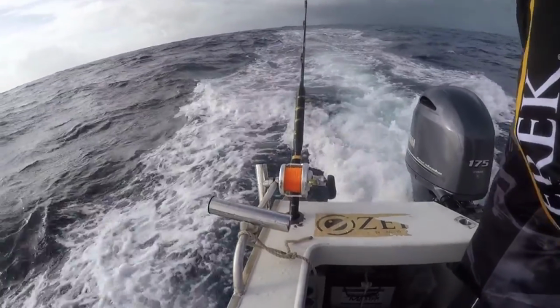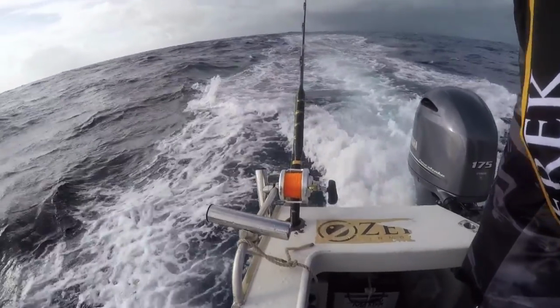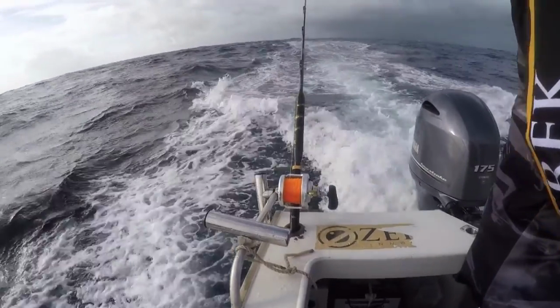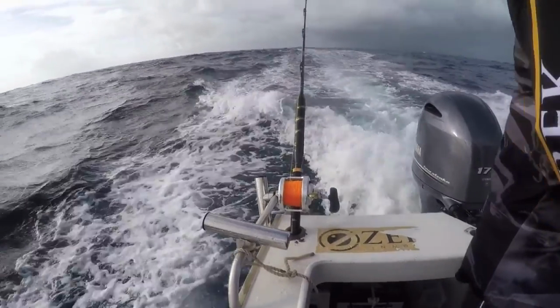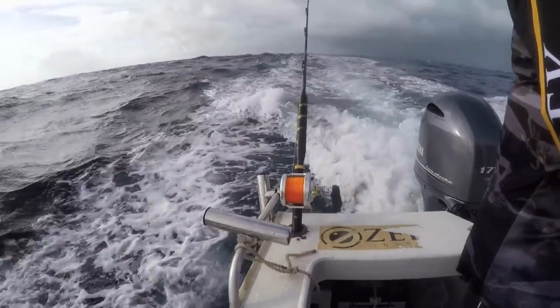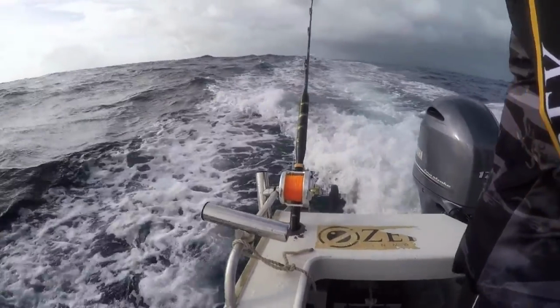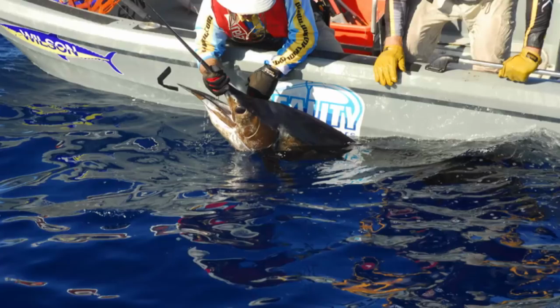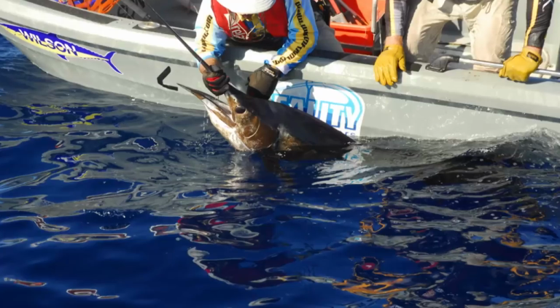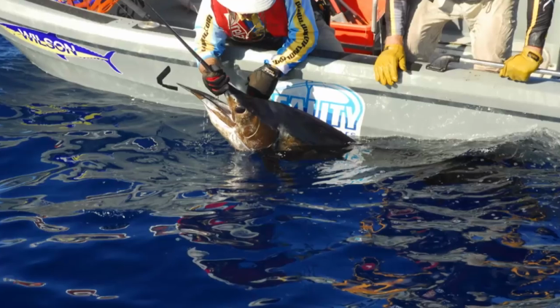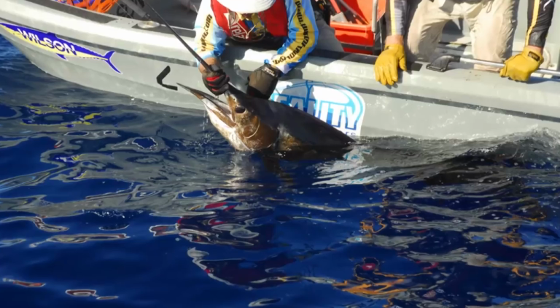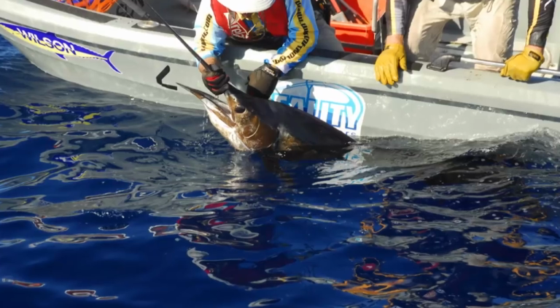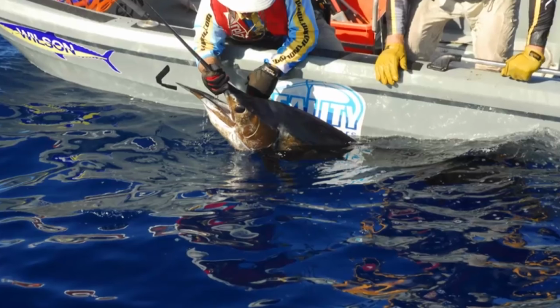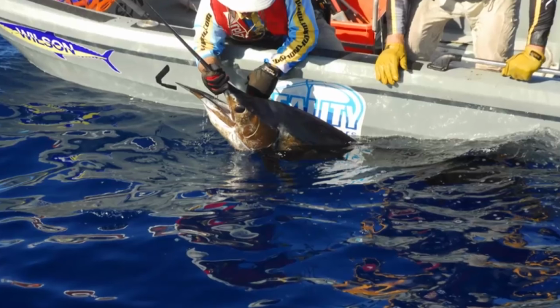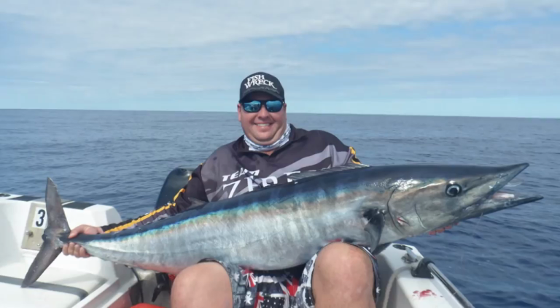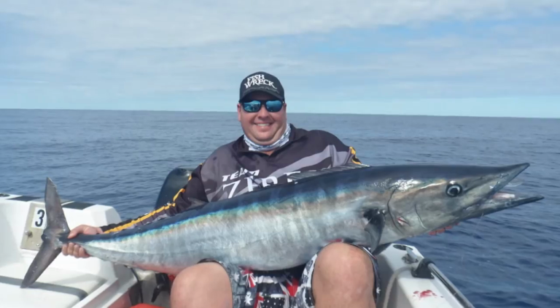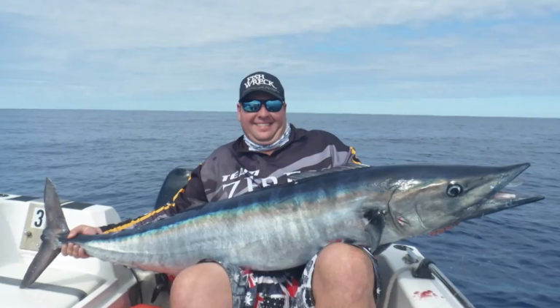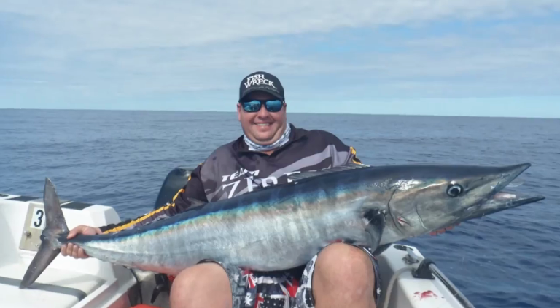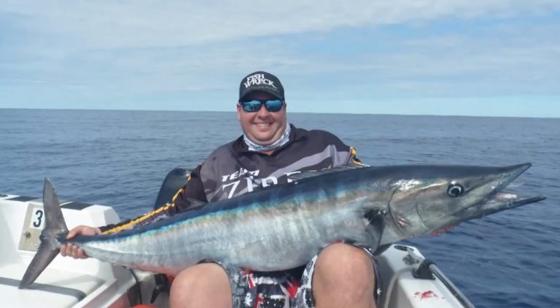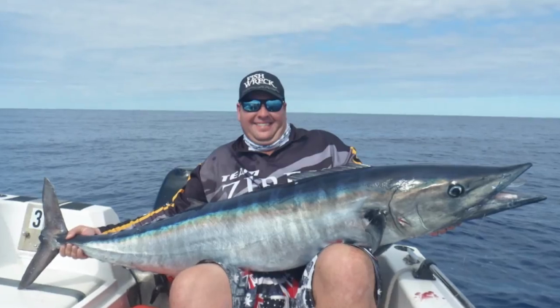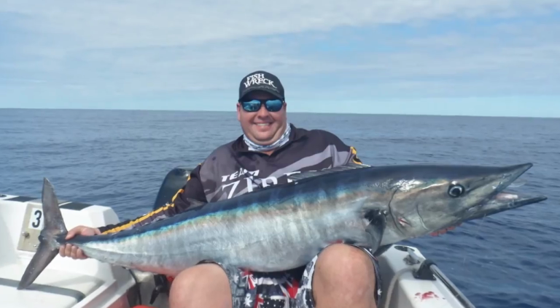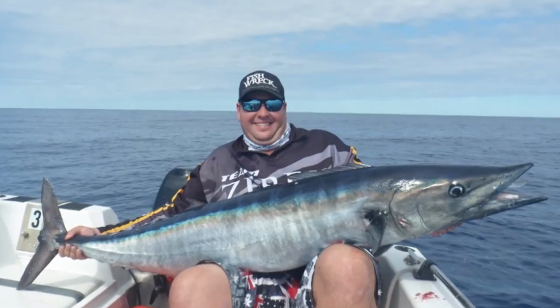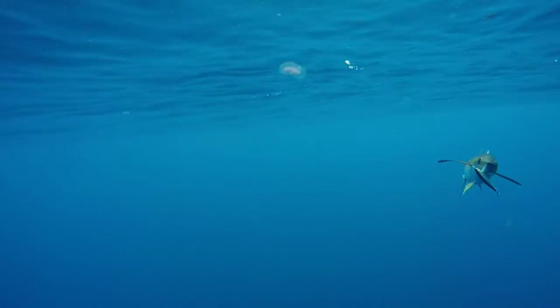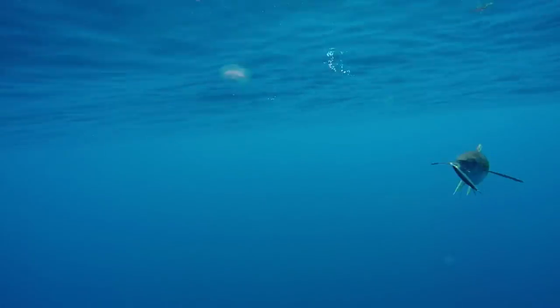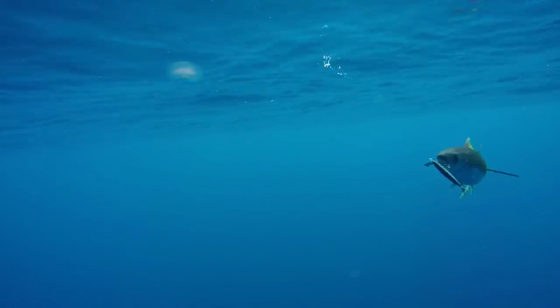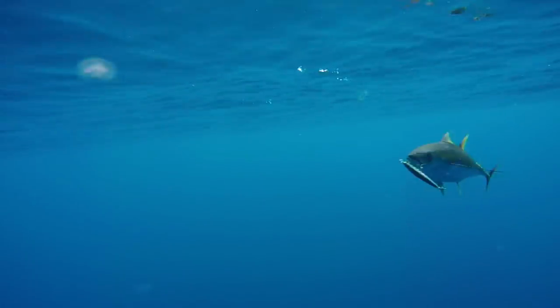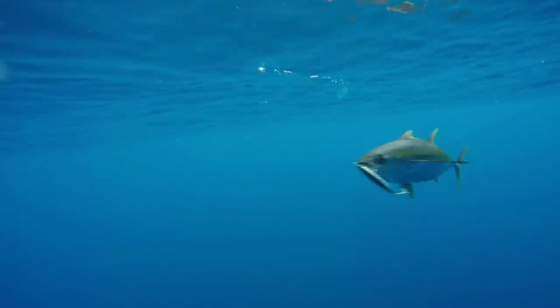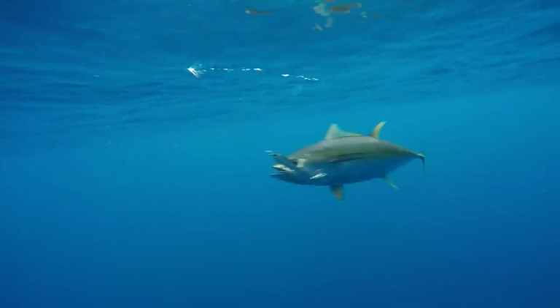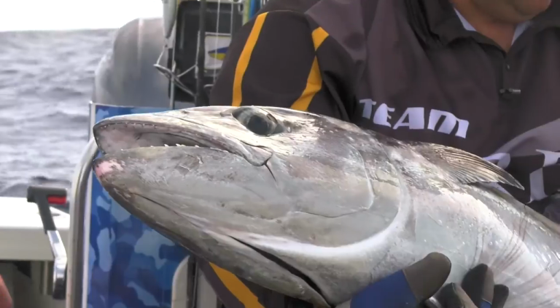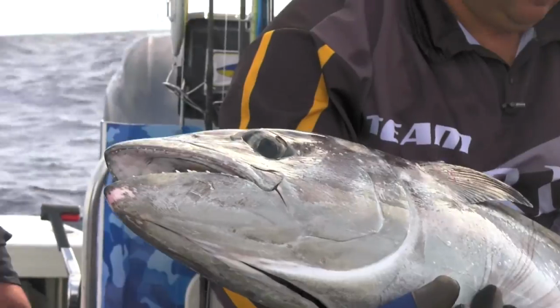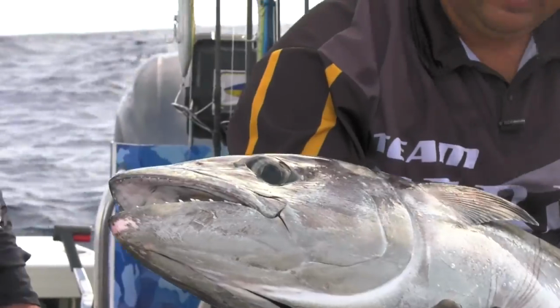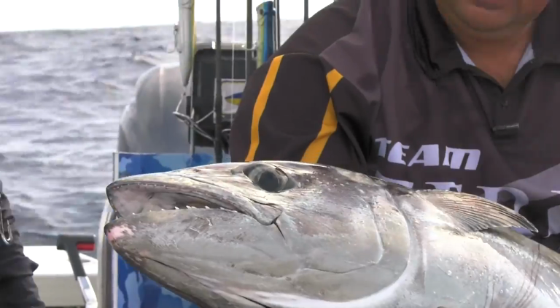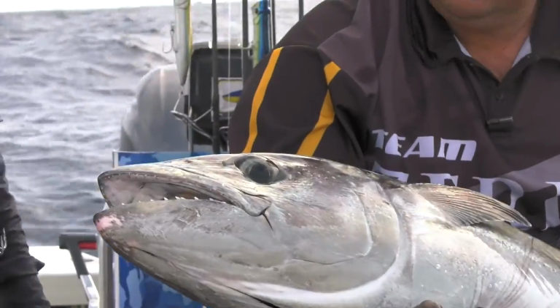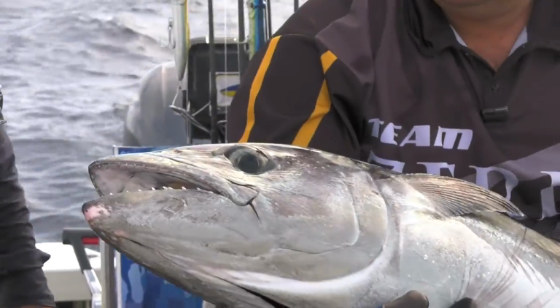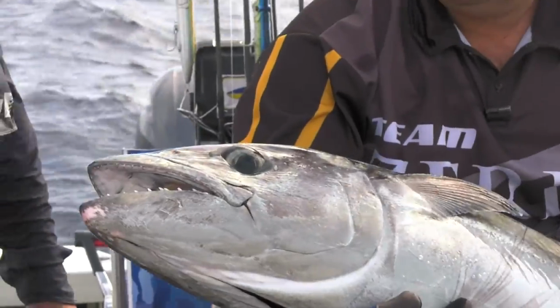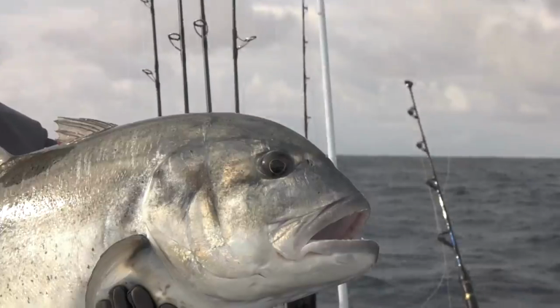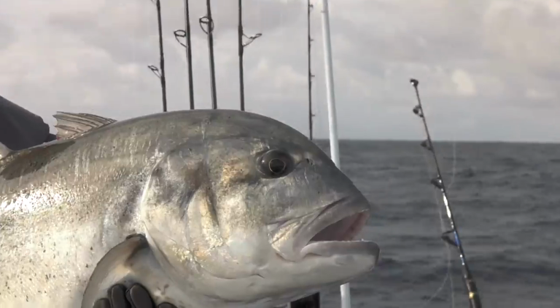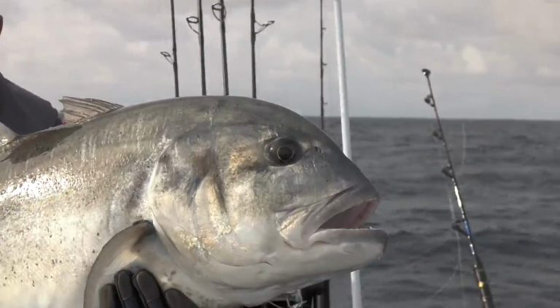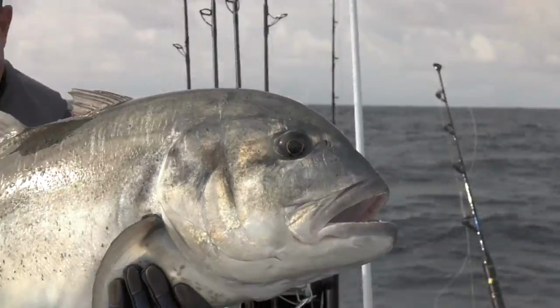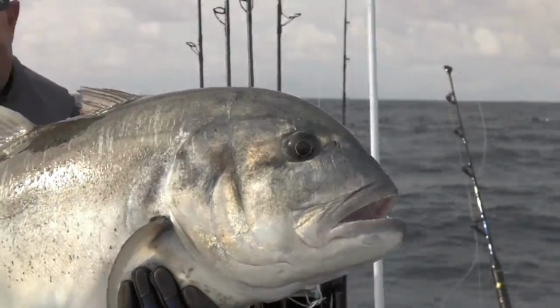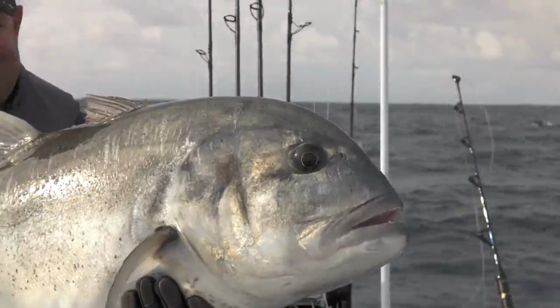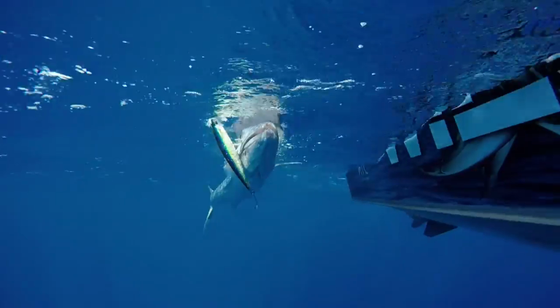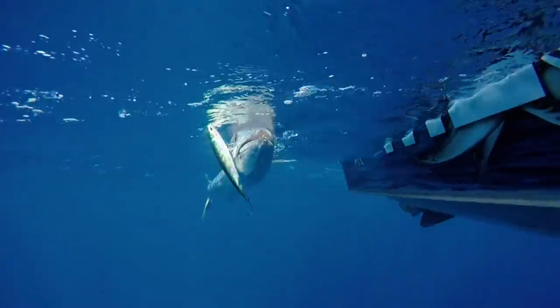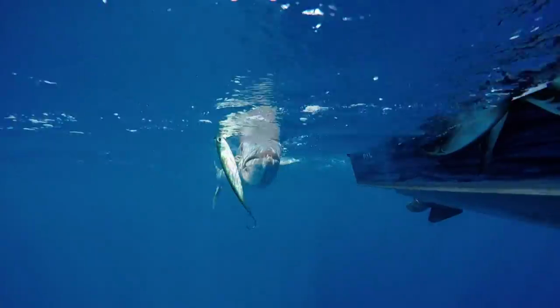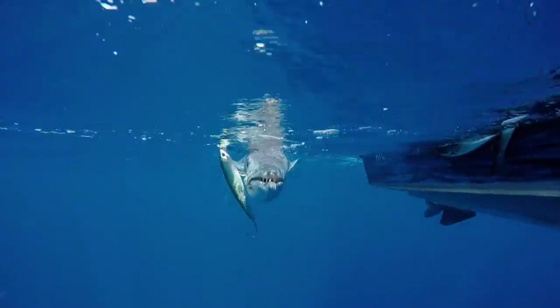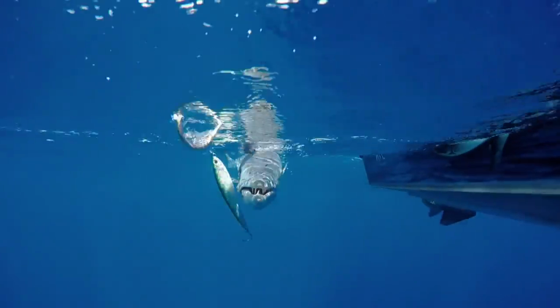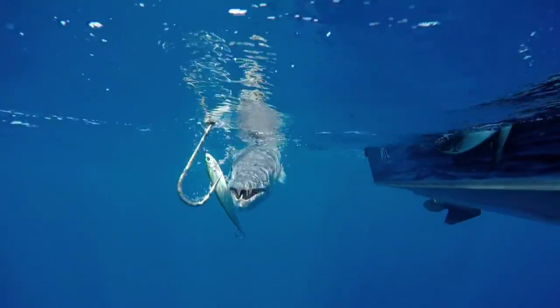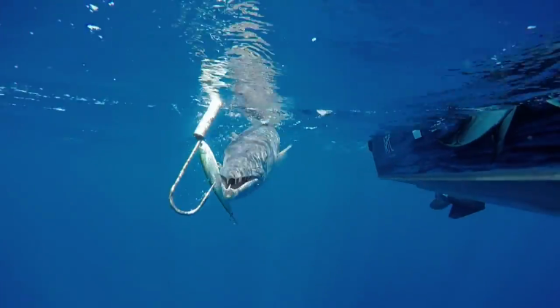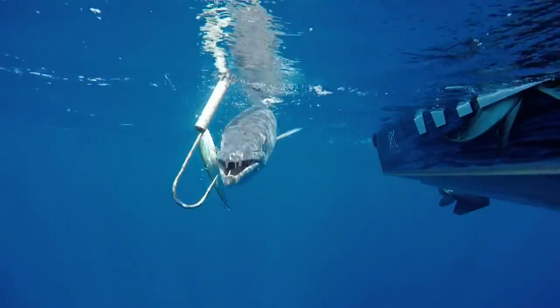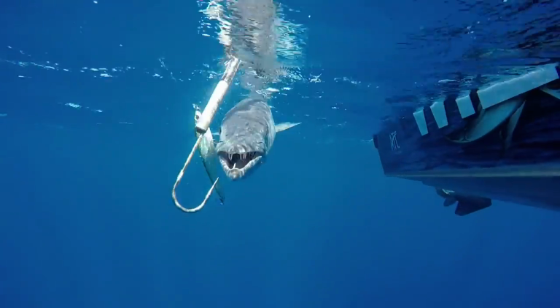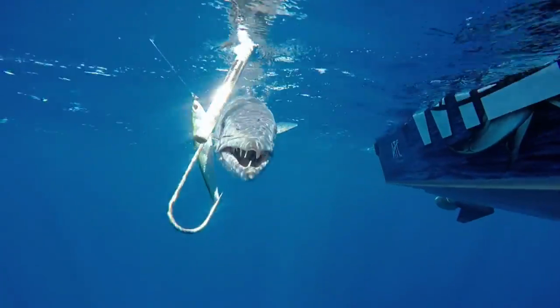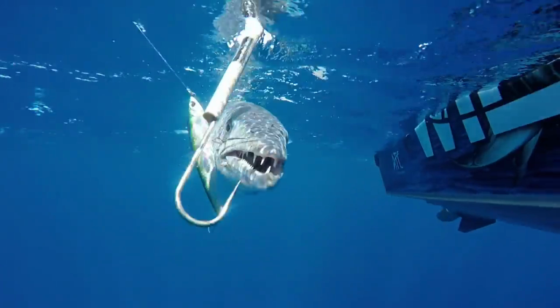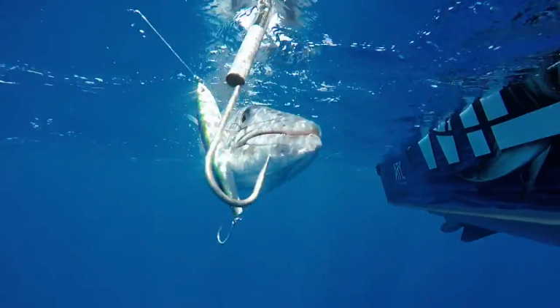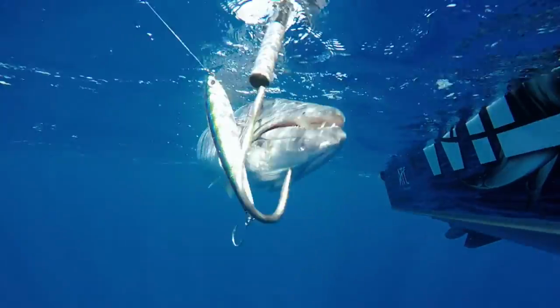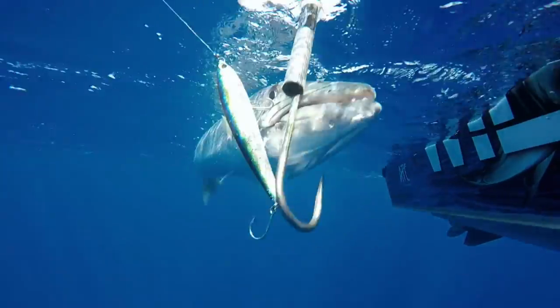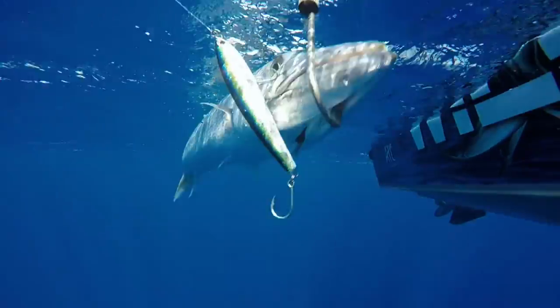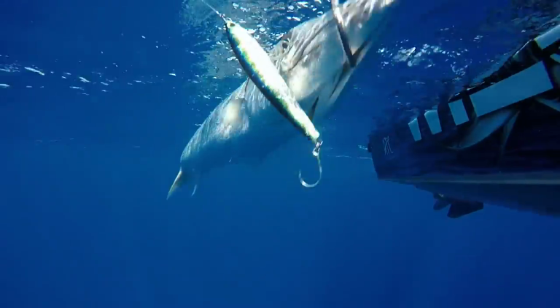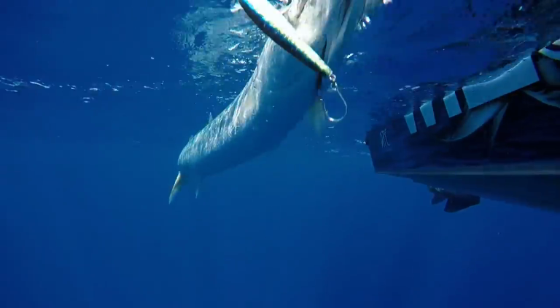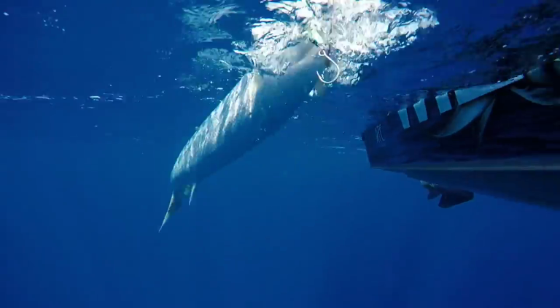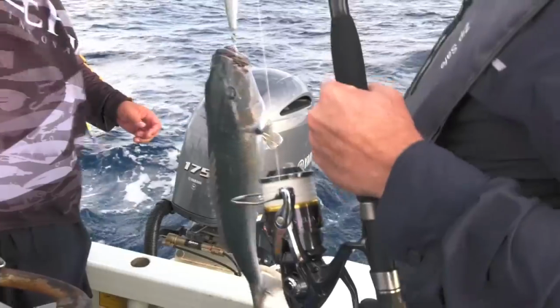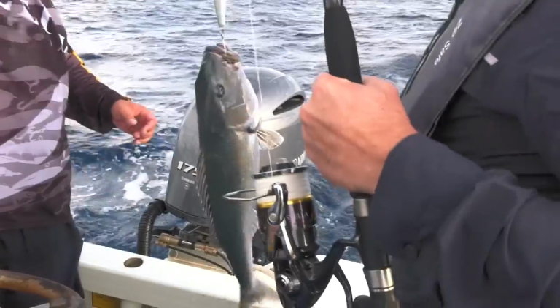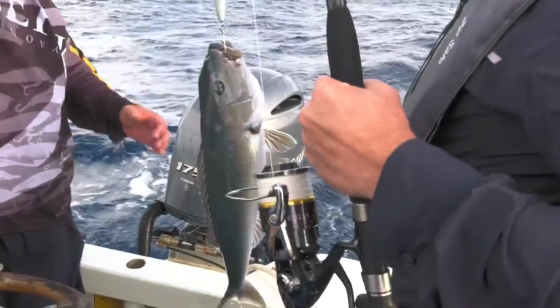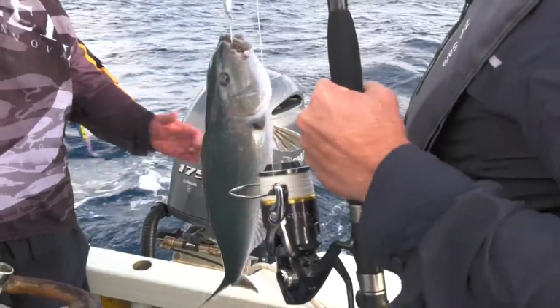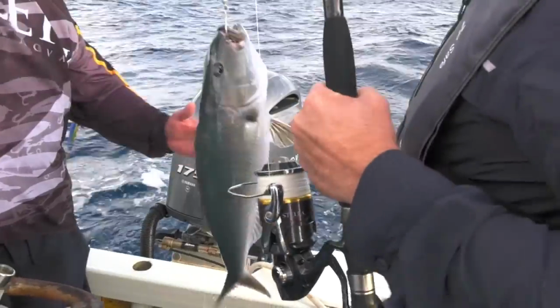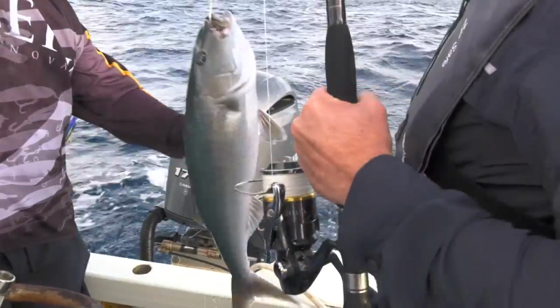It accounted for sailfish, huge wahoo, yellowfin, dogtooth, GTs and about a million barracuda and green jobfish.